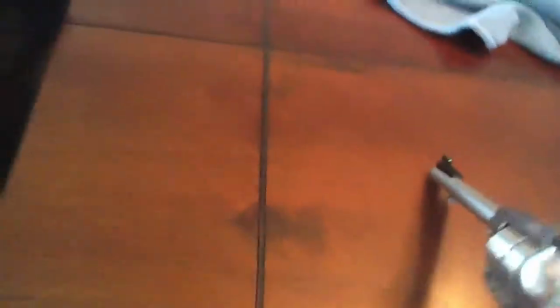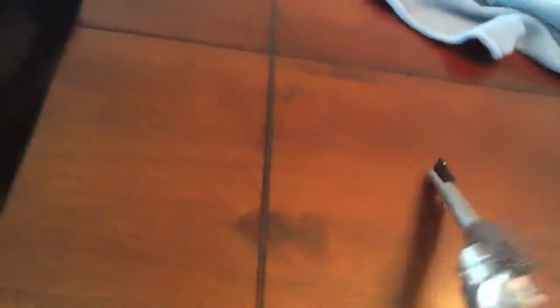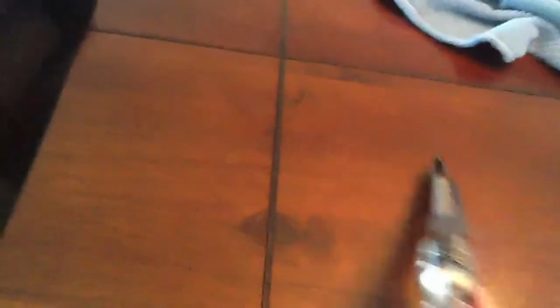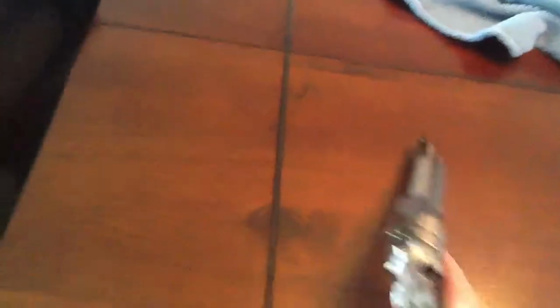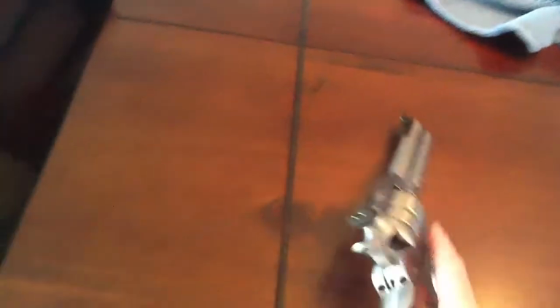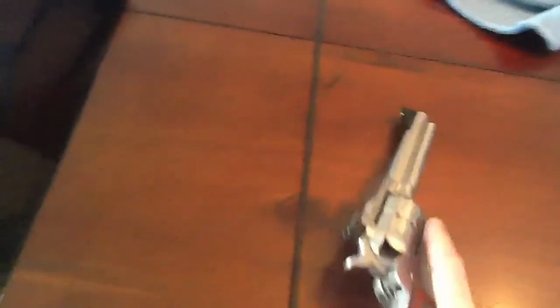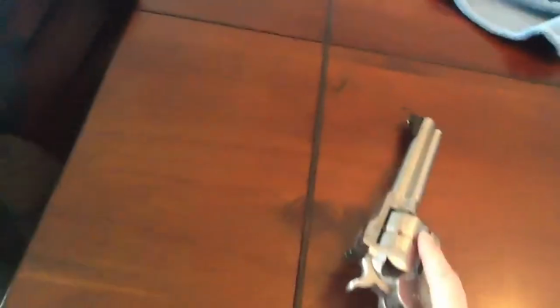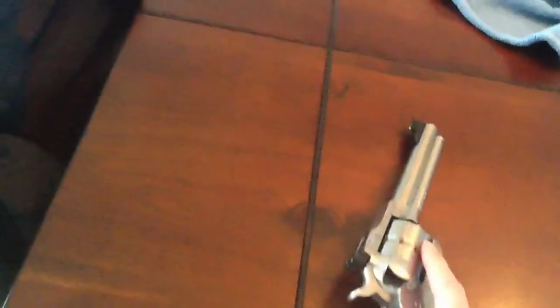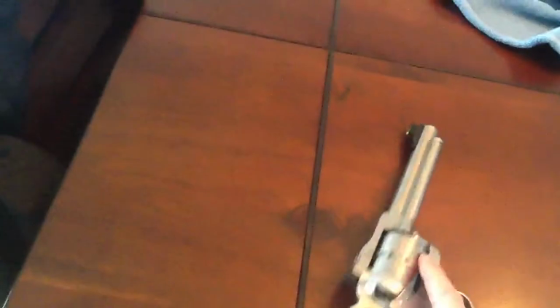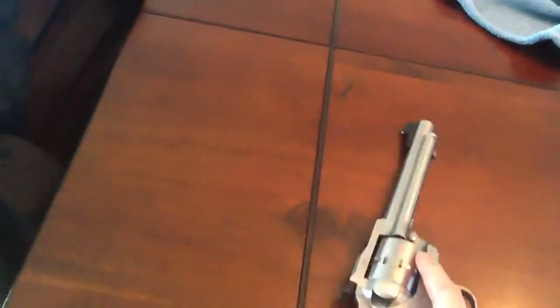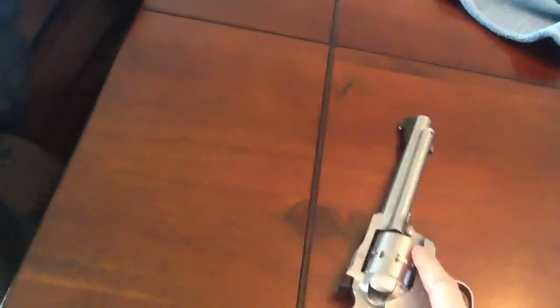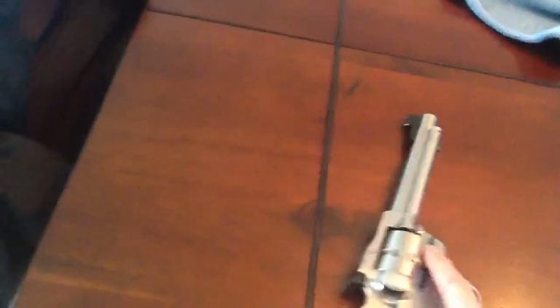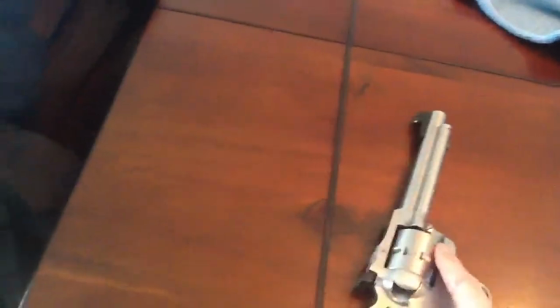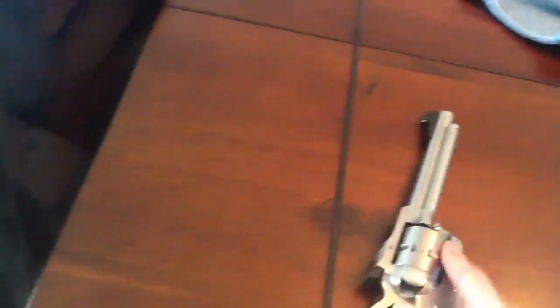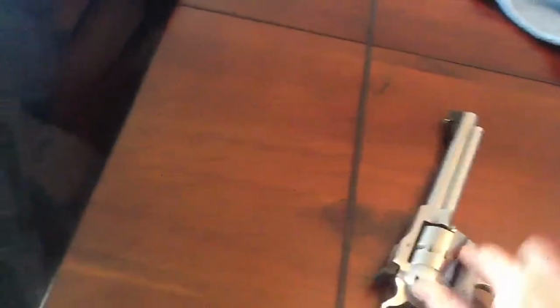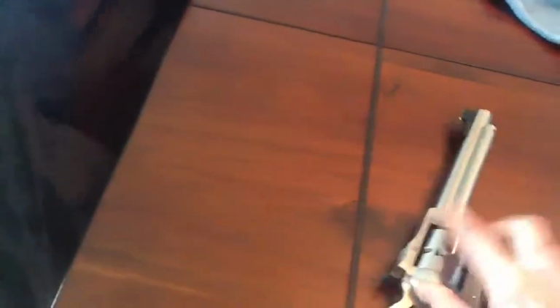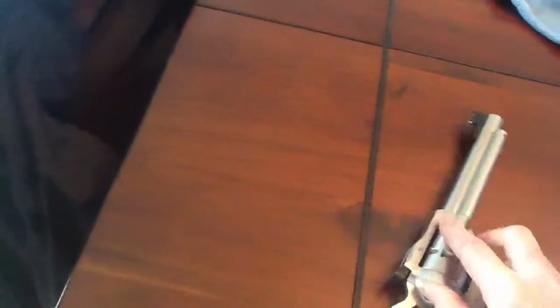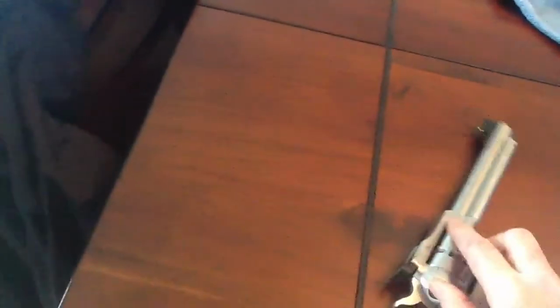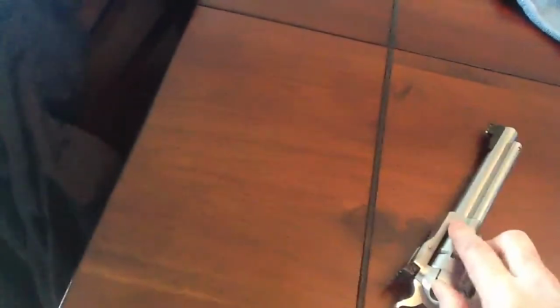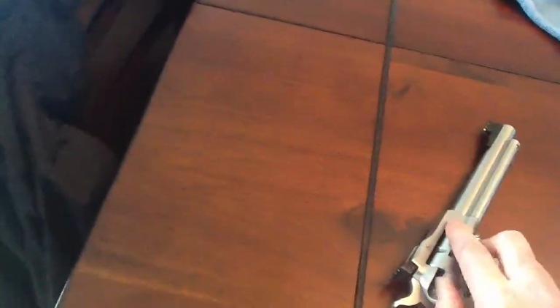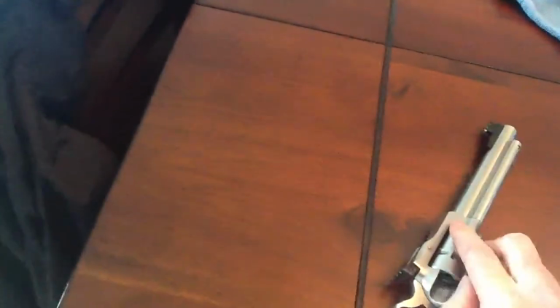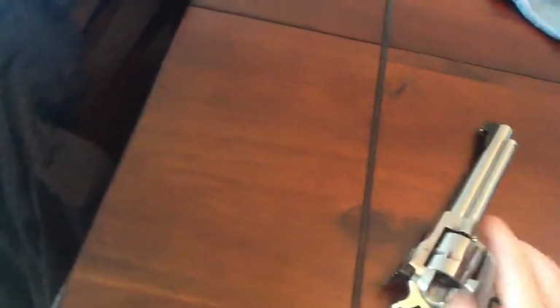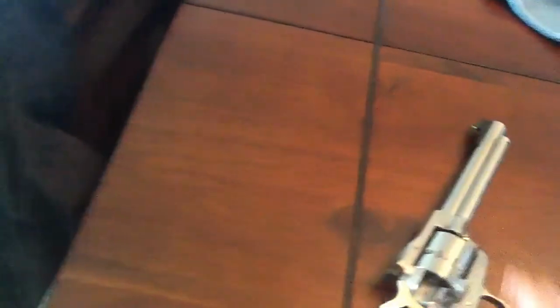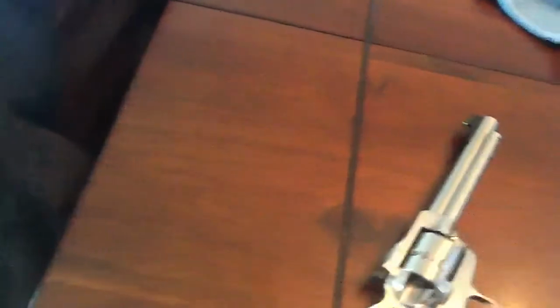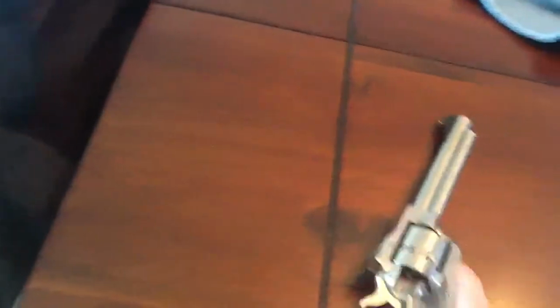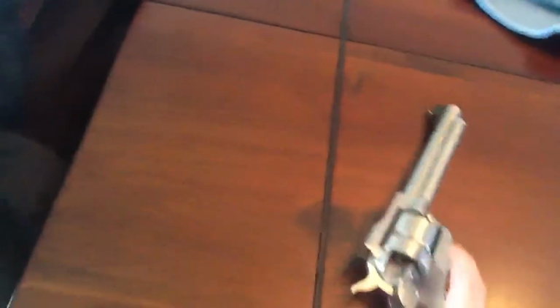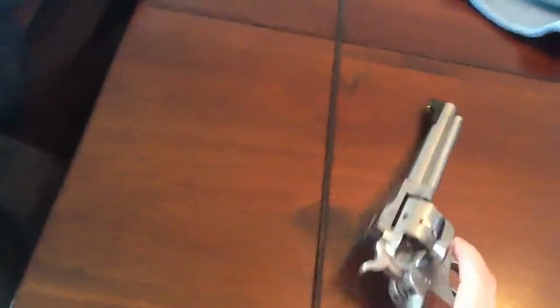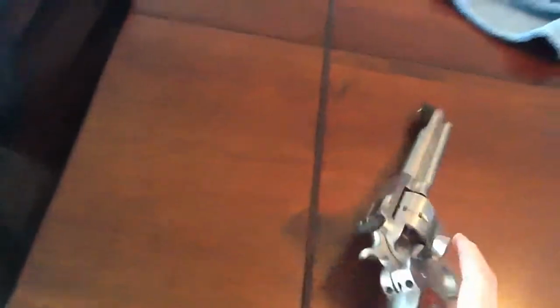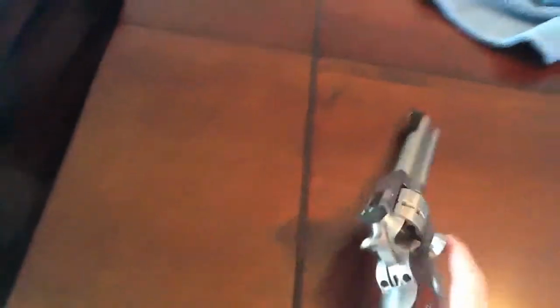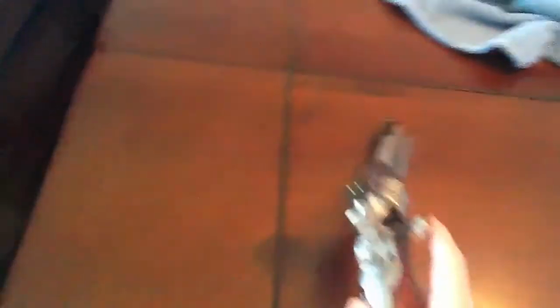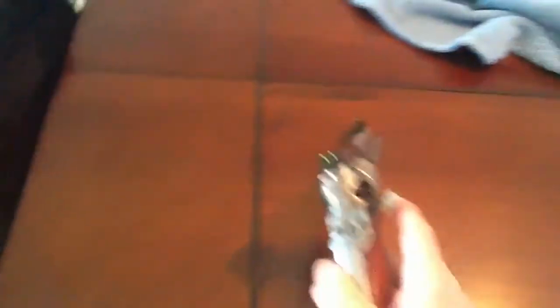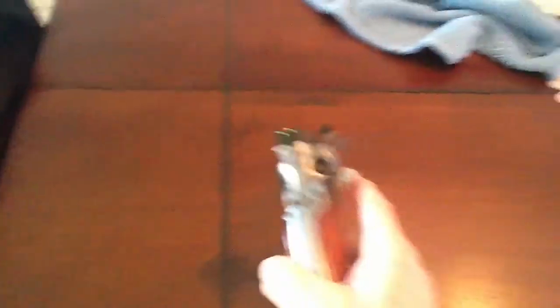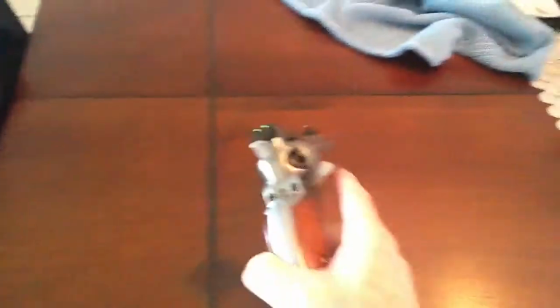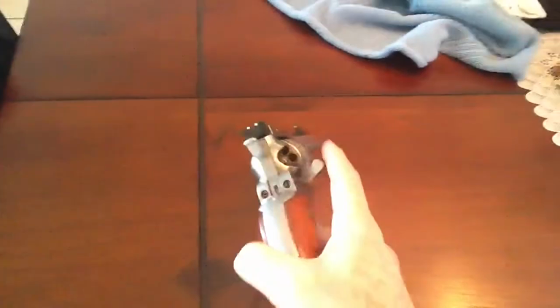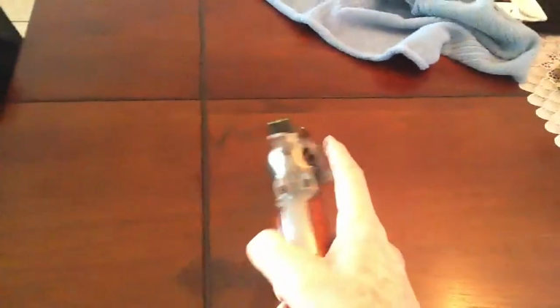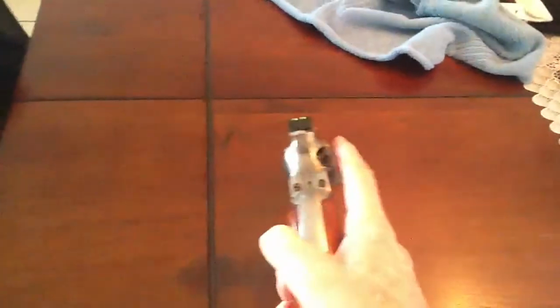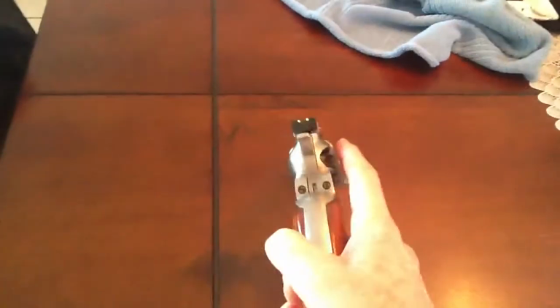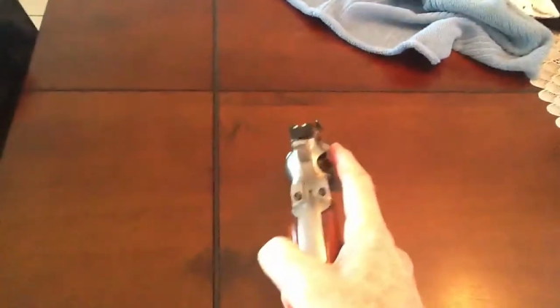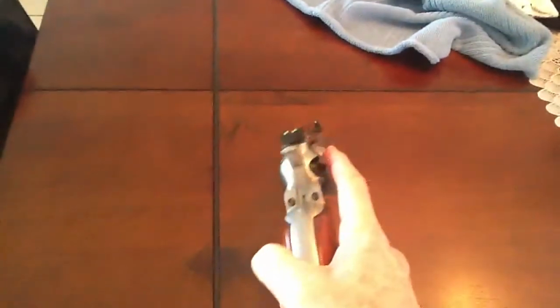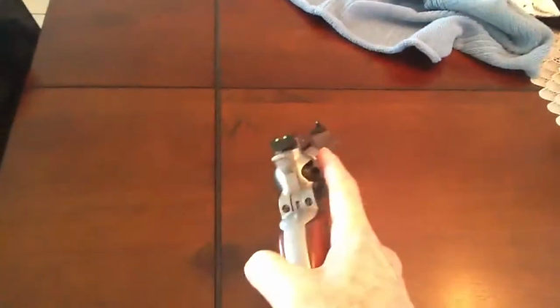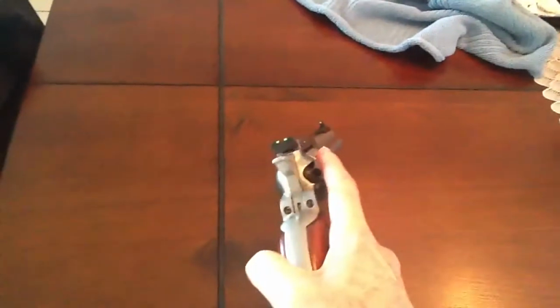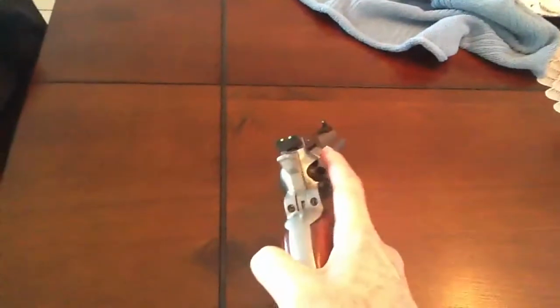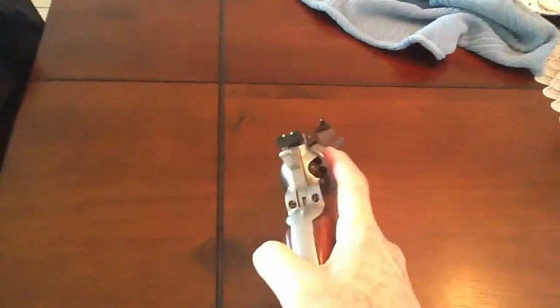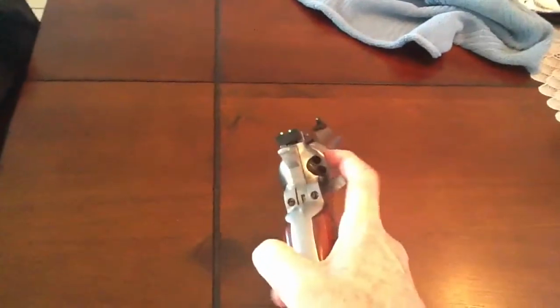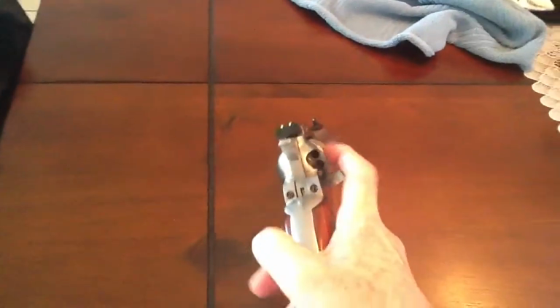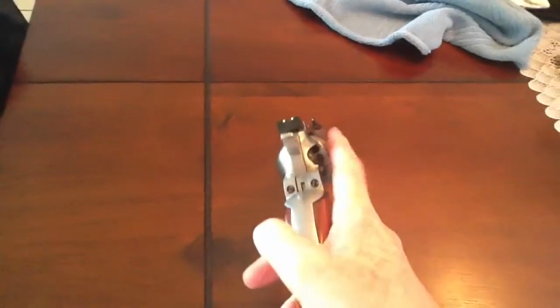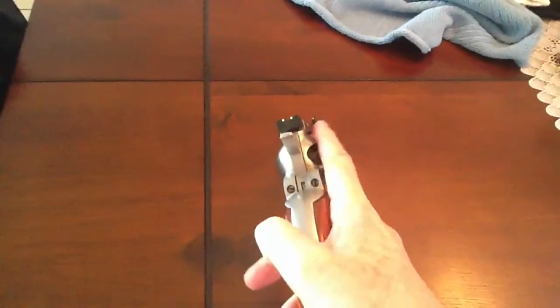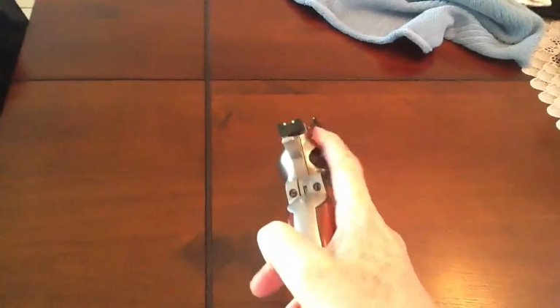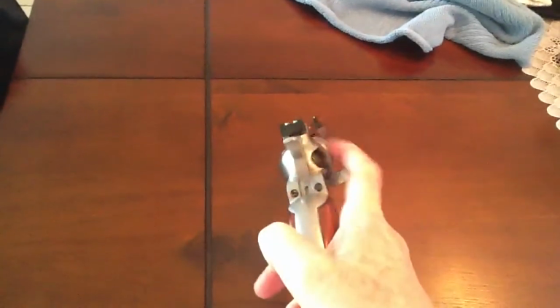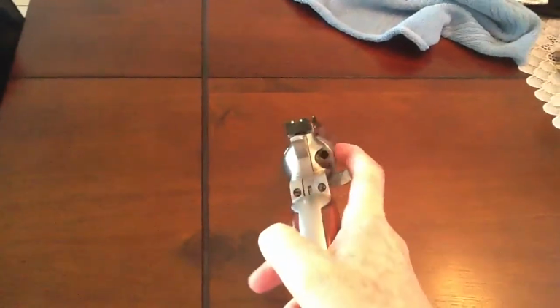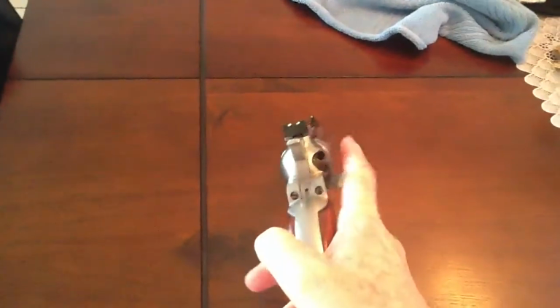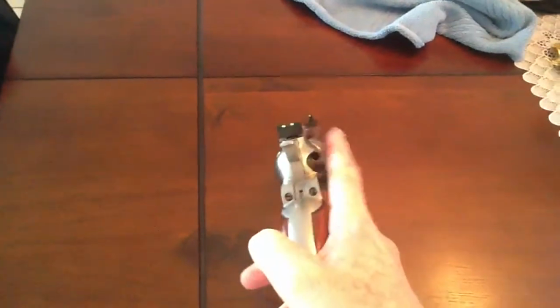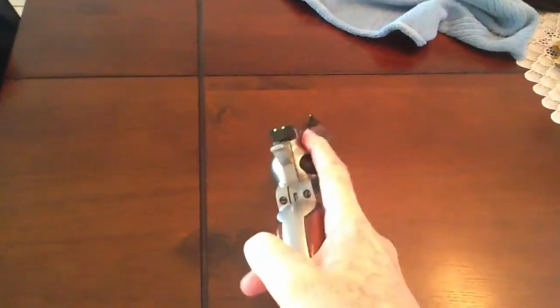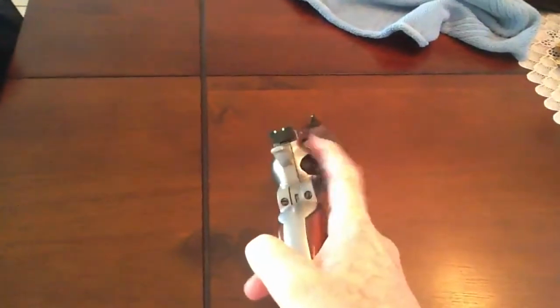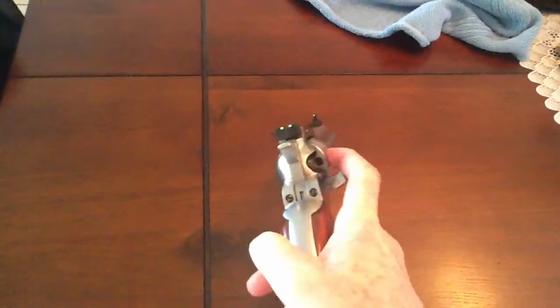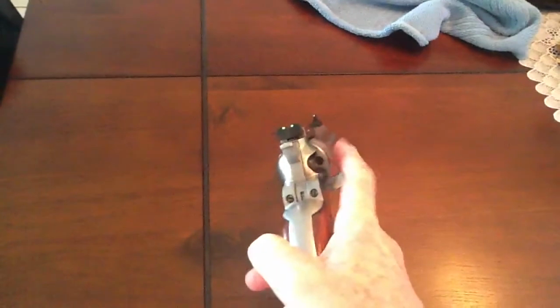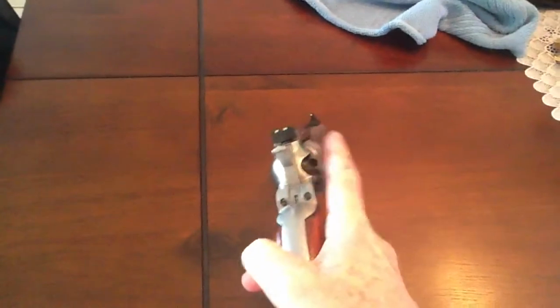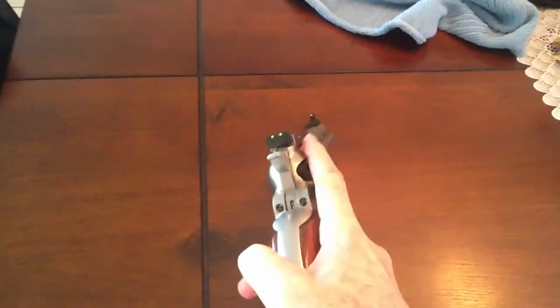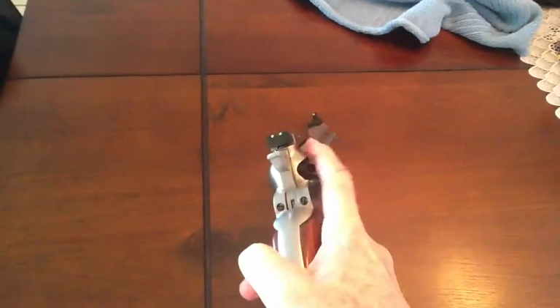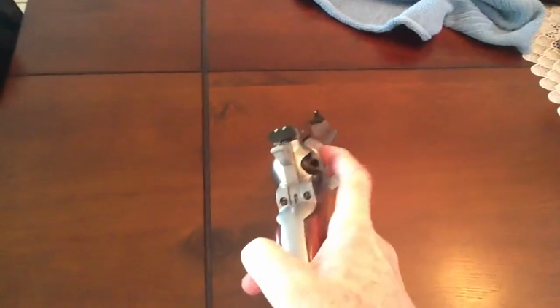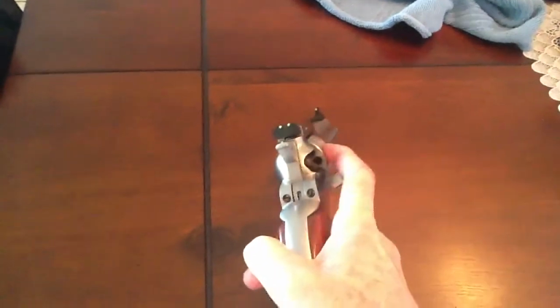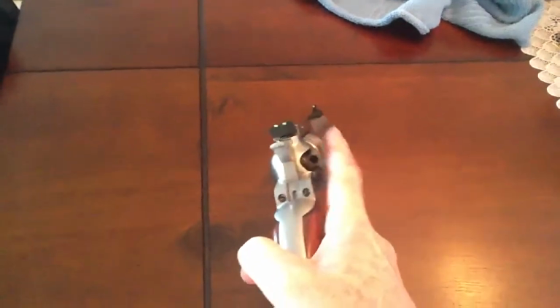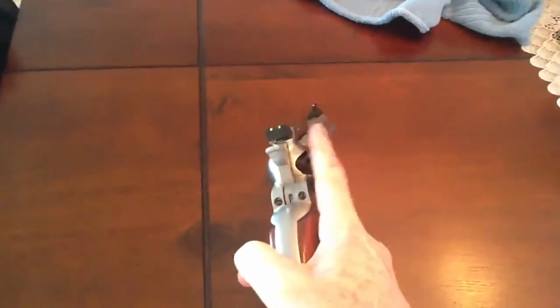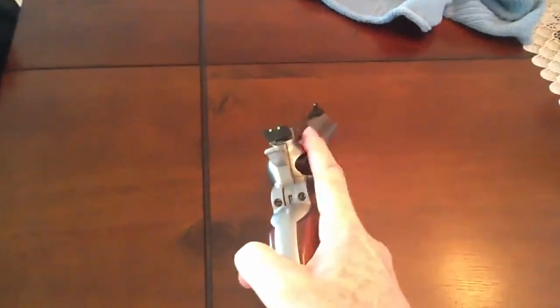As you can see, I'm doing a safety check. This gun is being safety checked. All good.